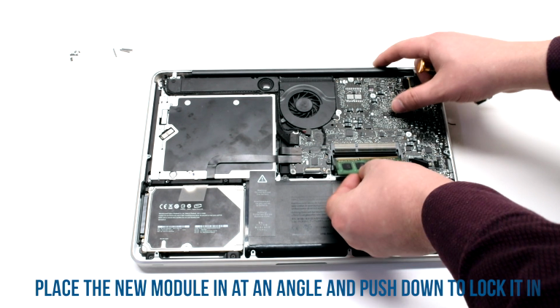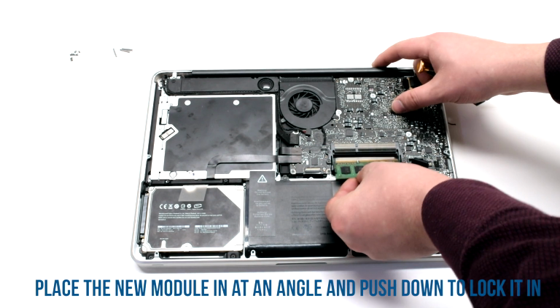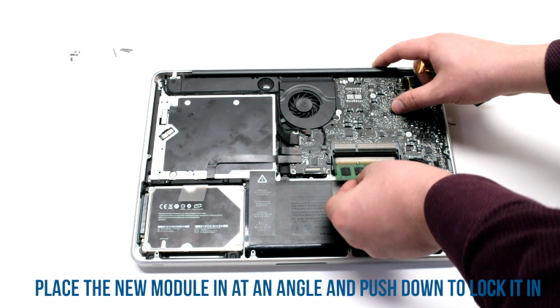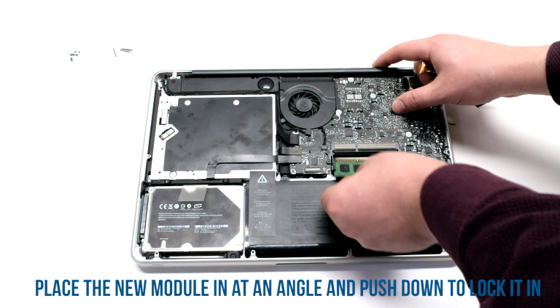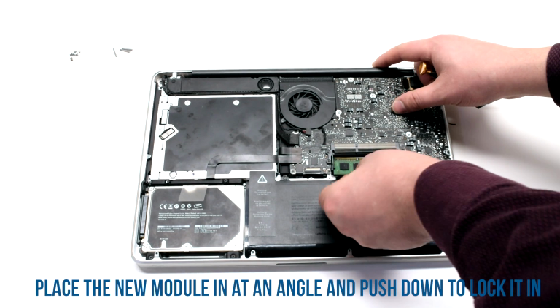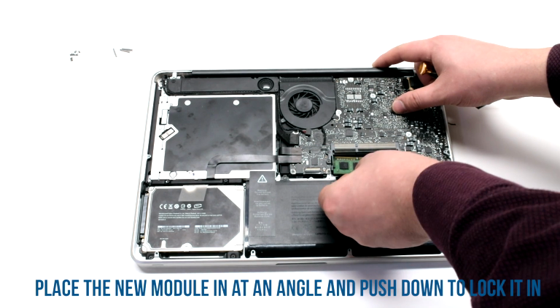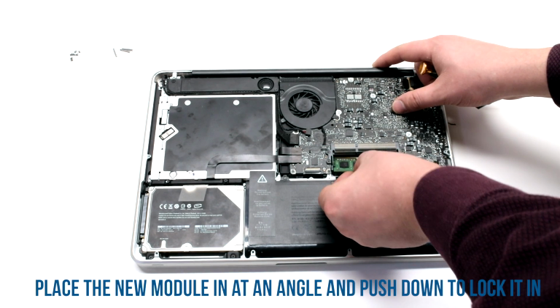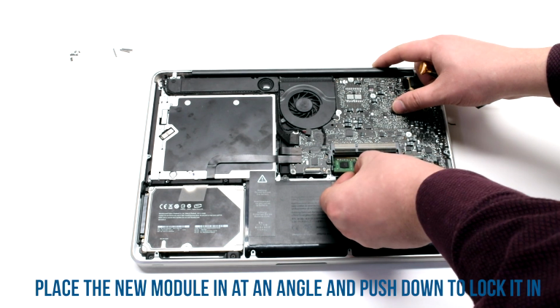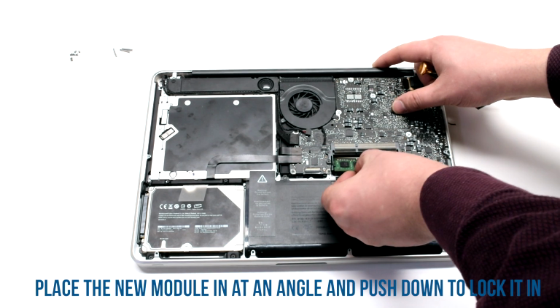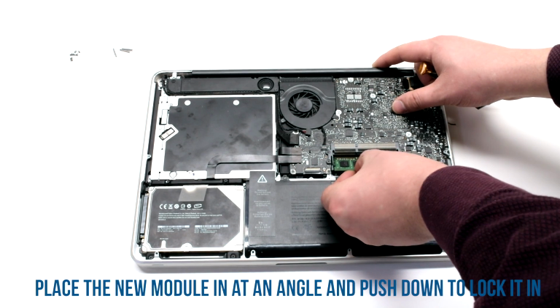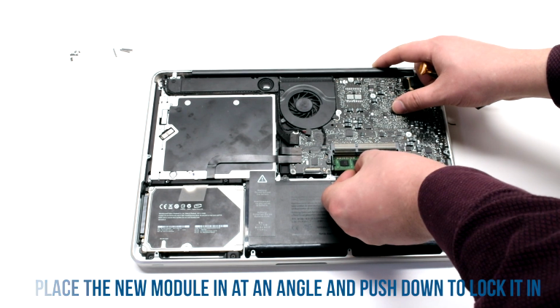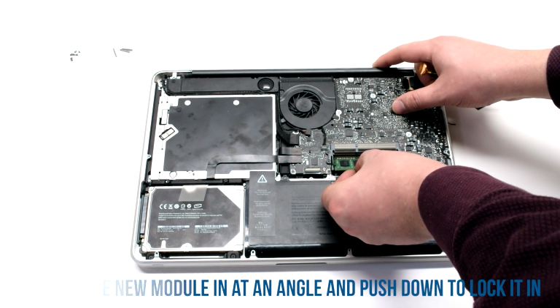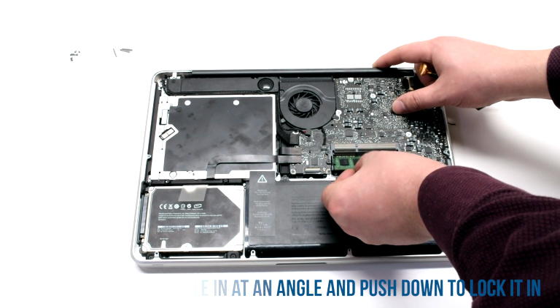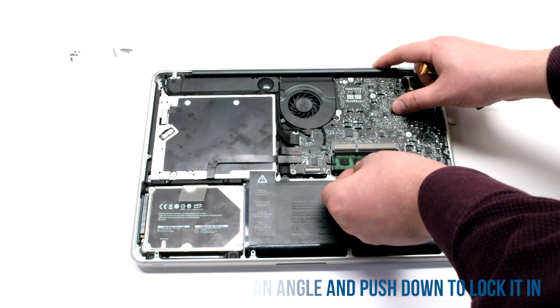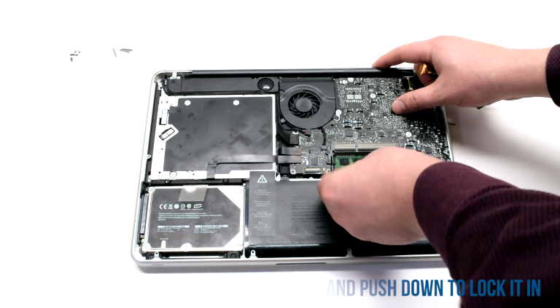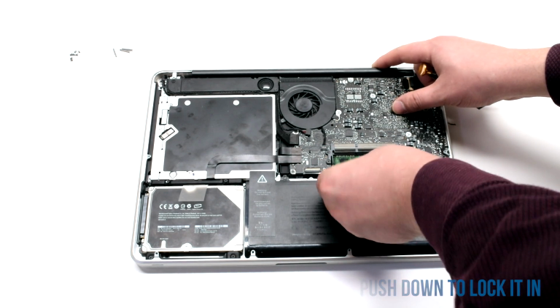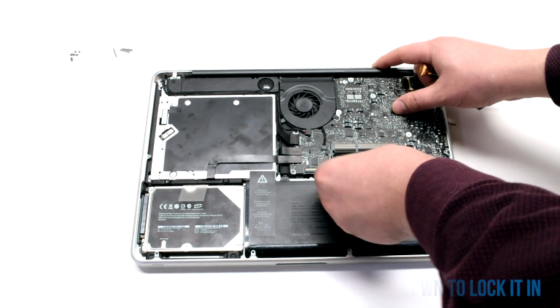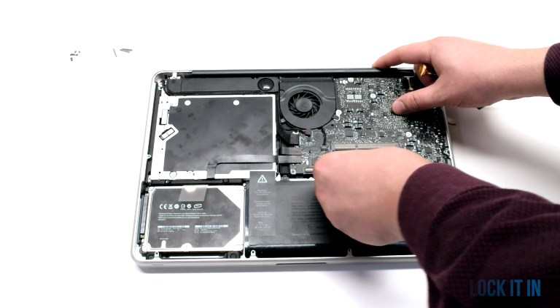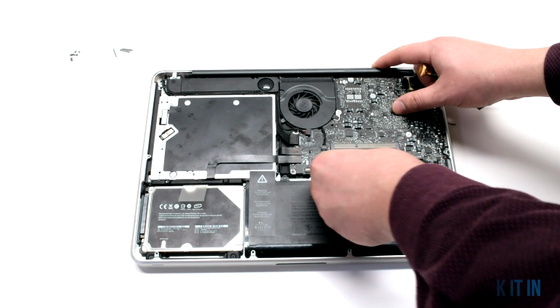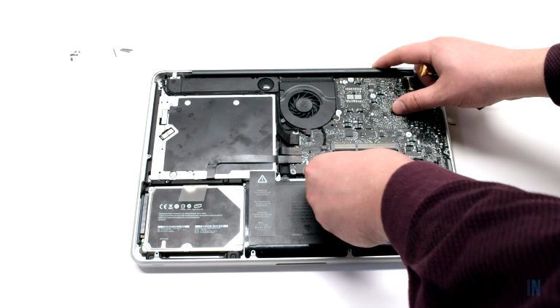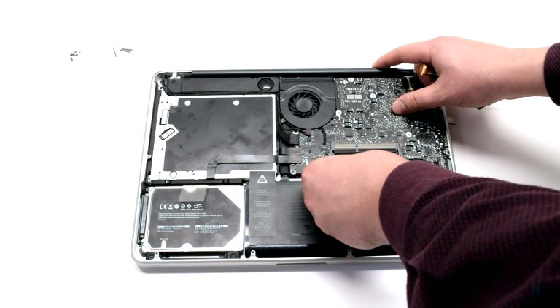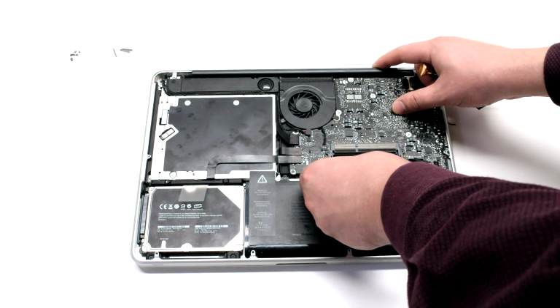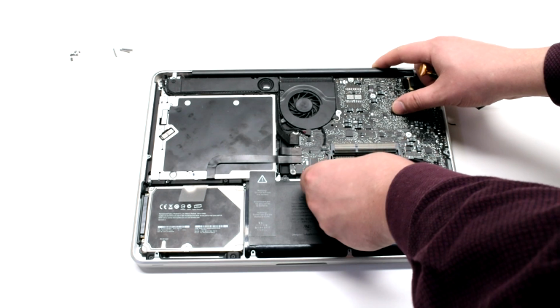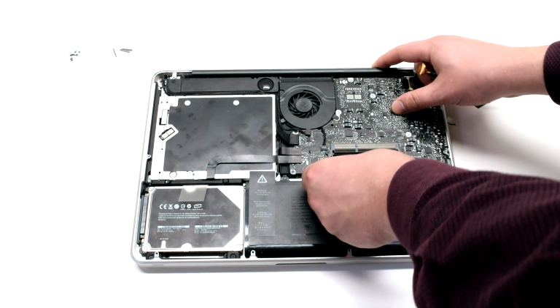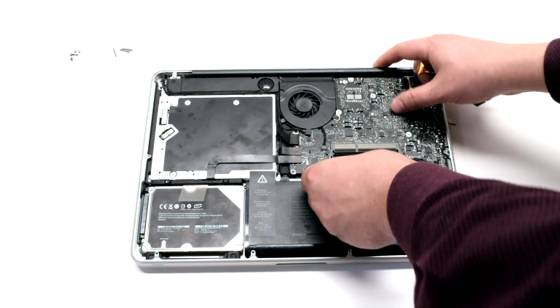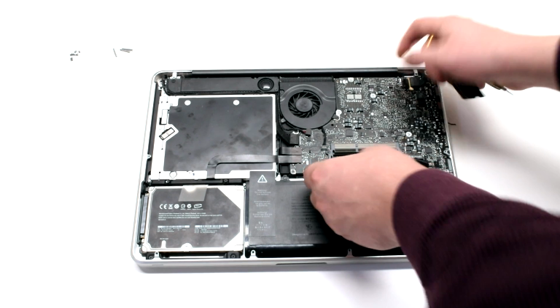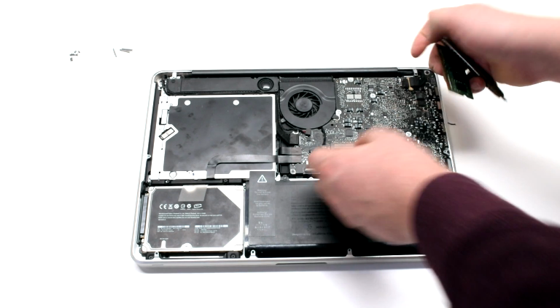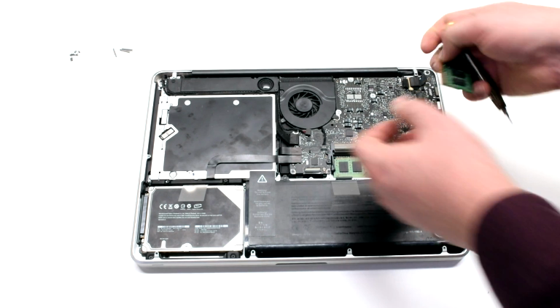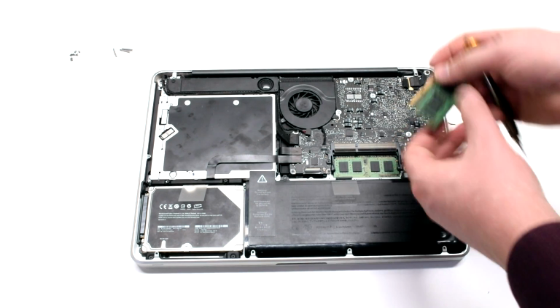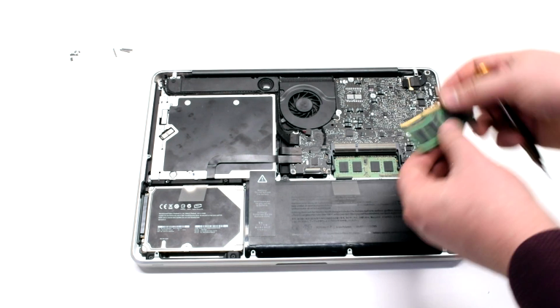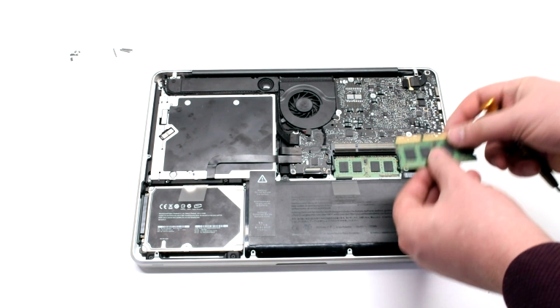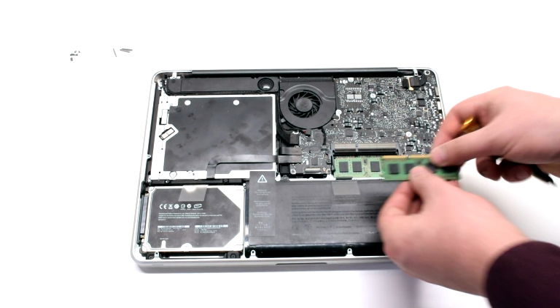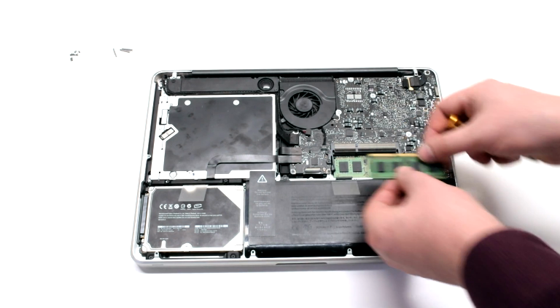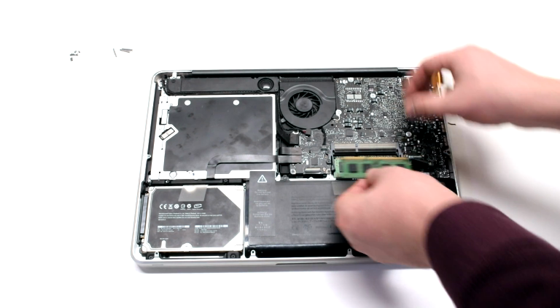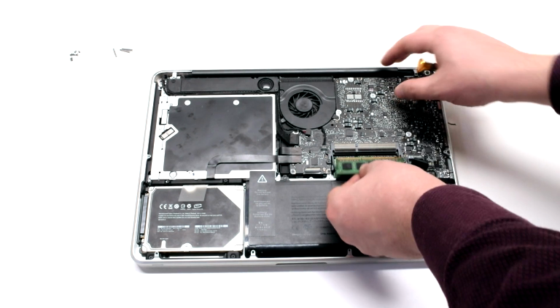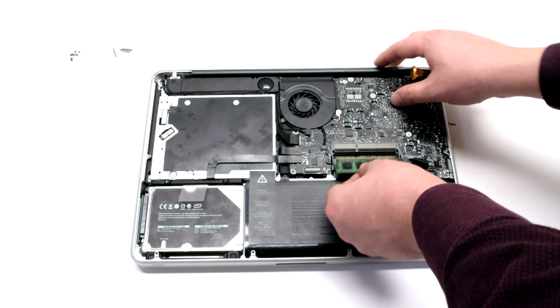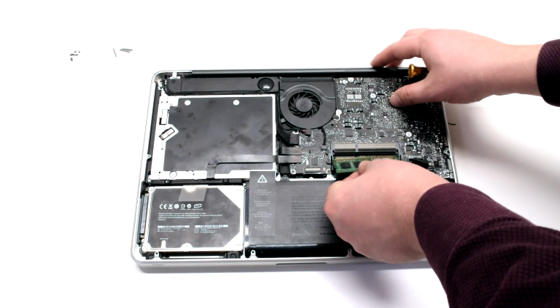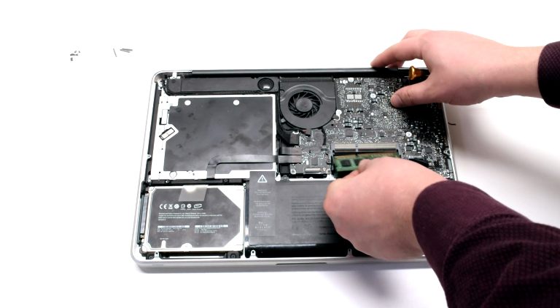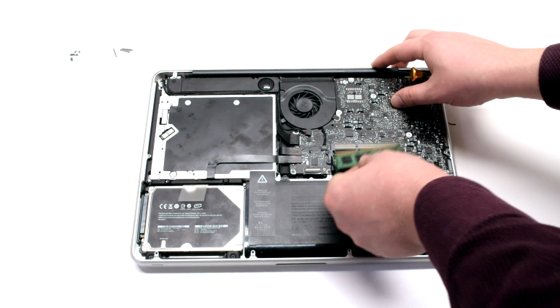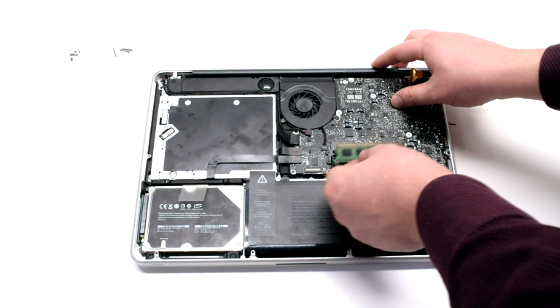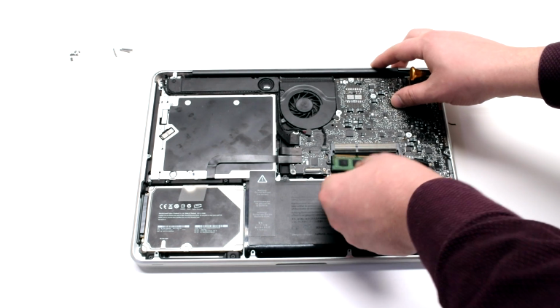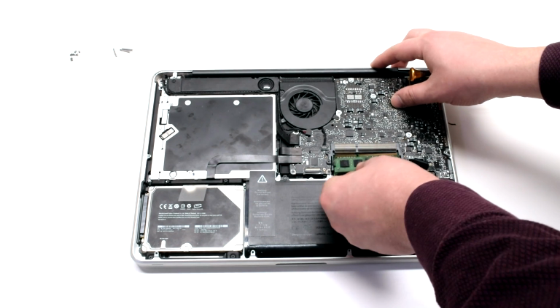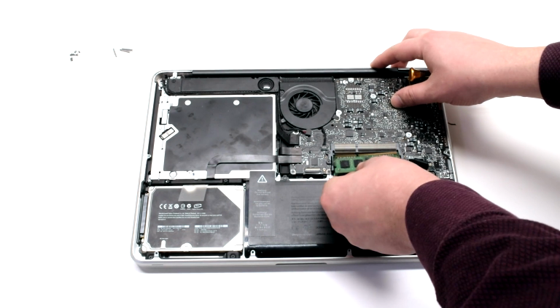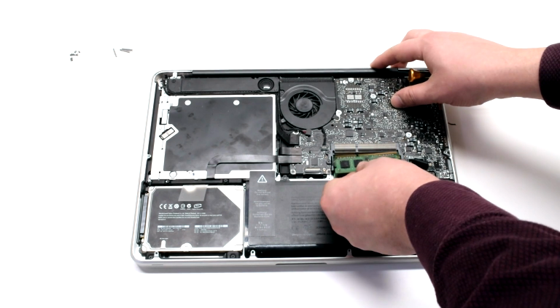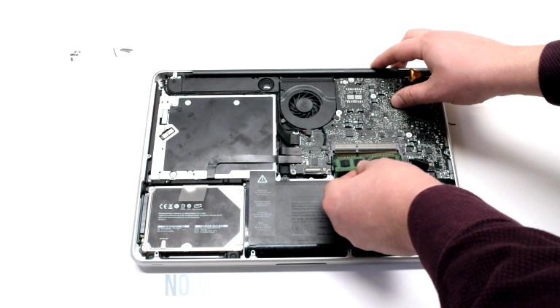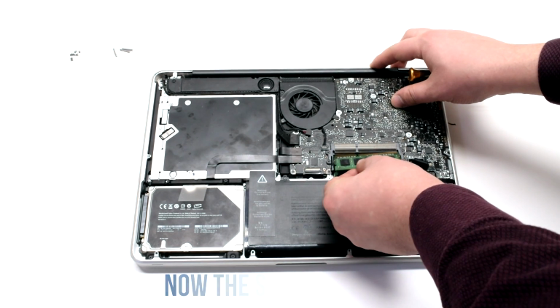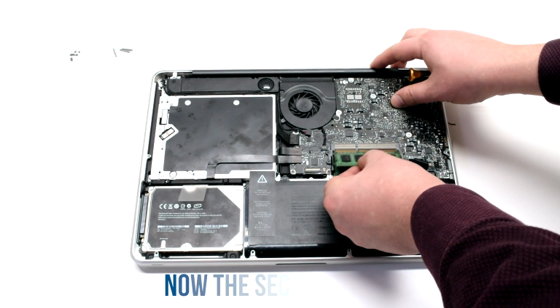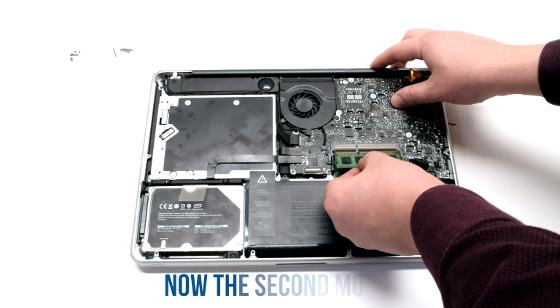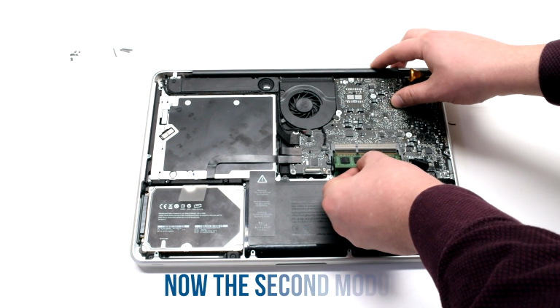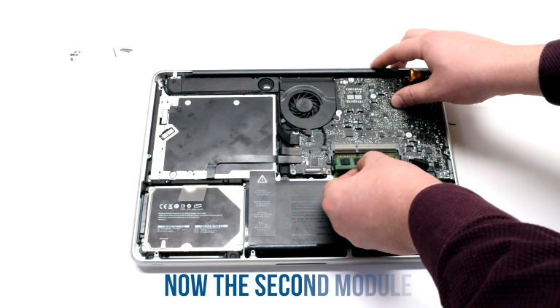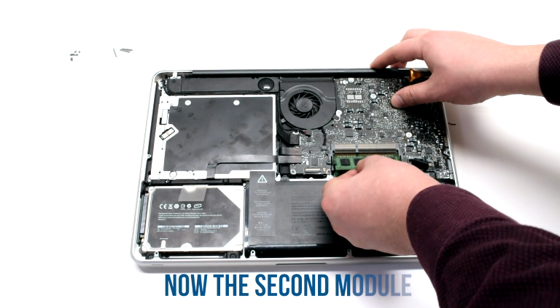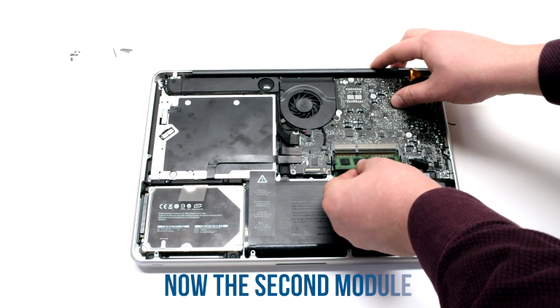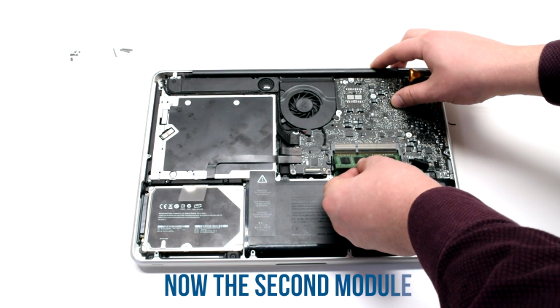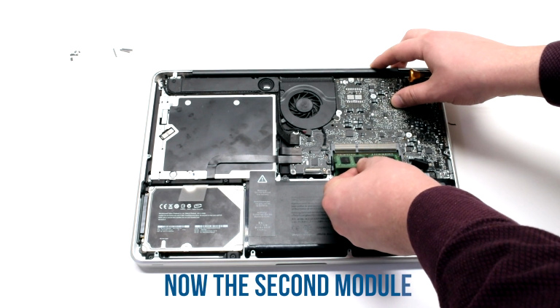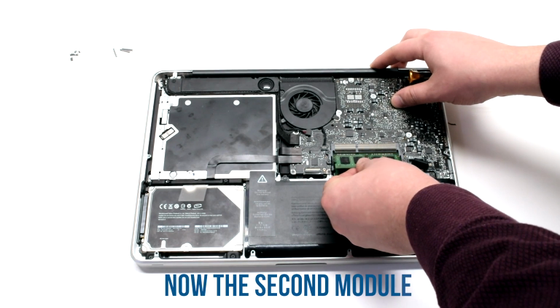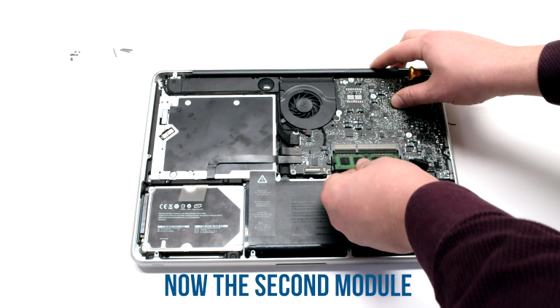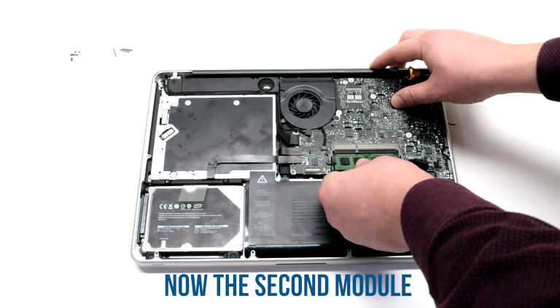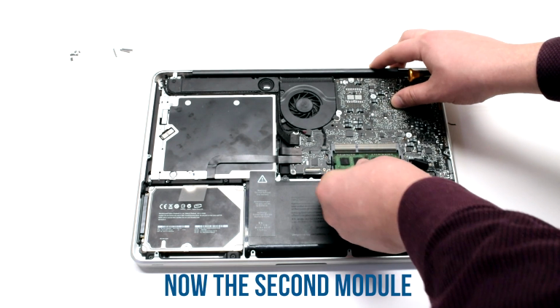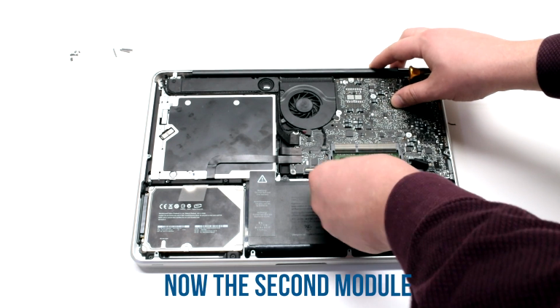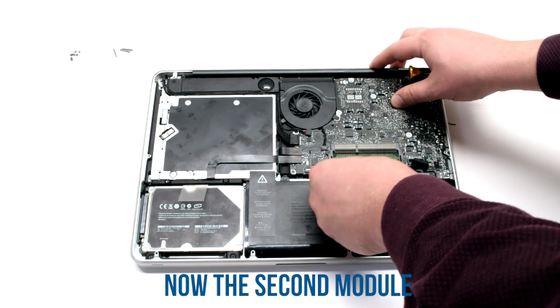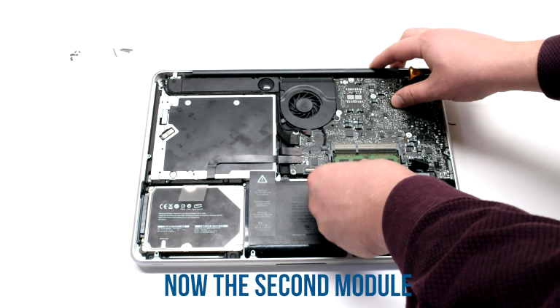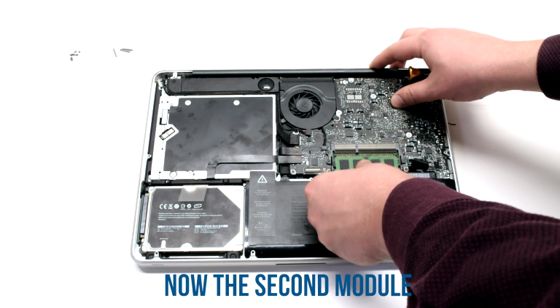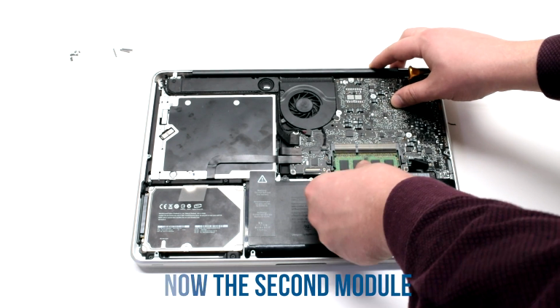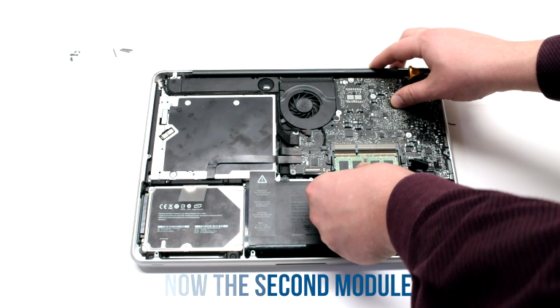Place the new module in at an angle and push down on it. Now do the same for the second one as well.